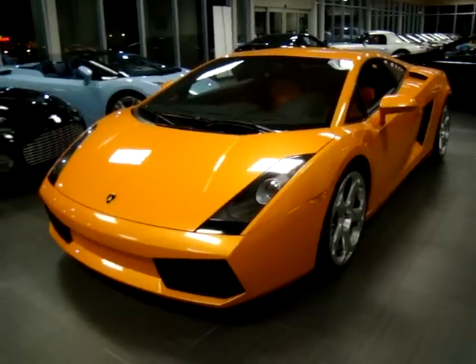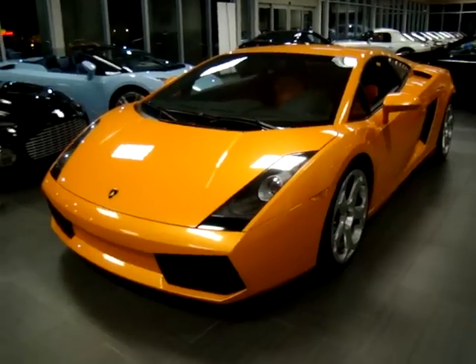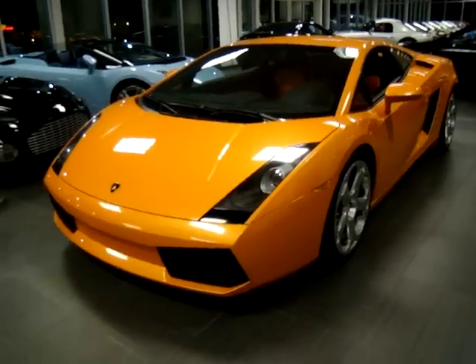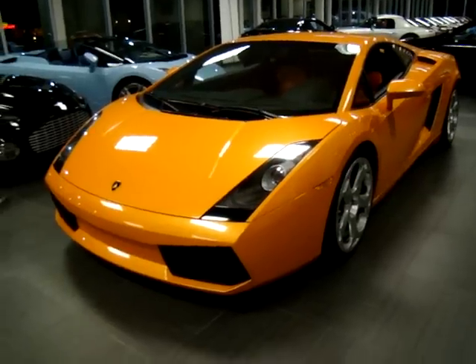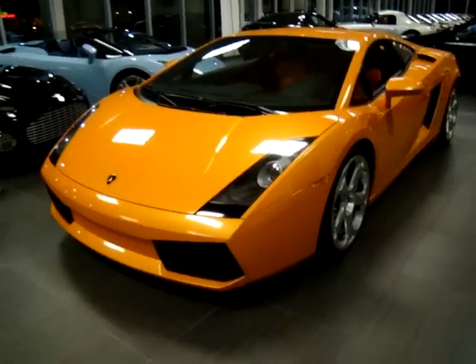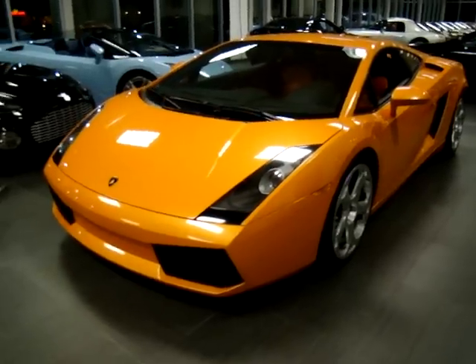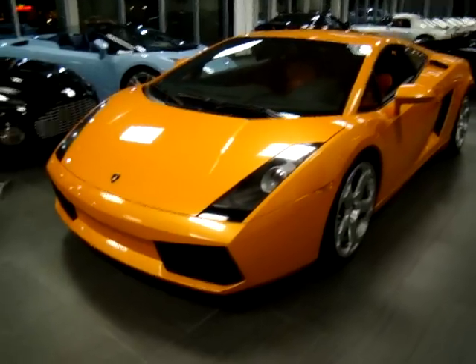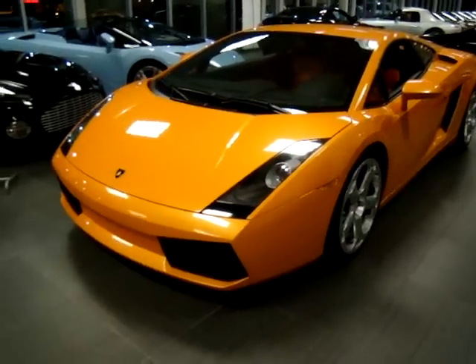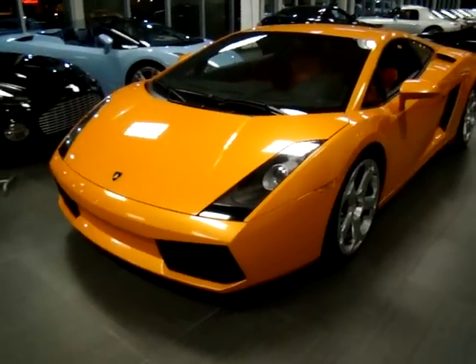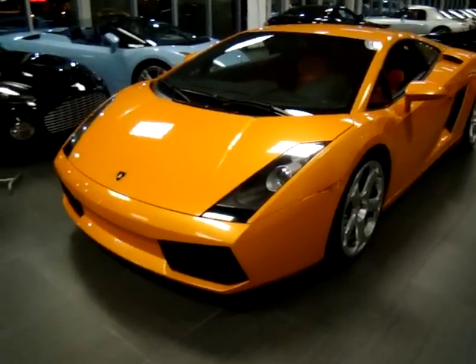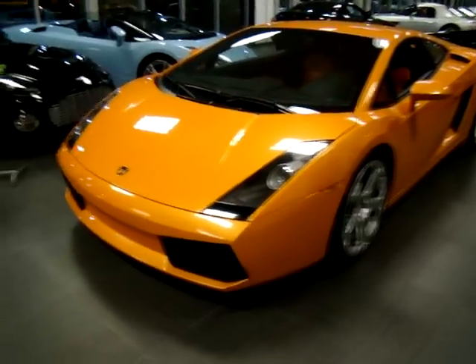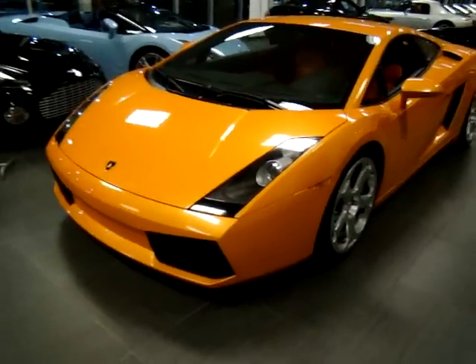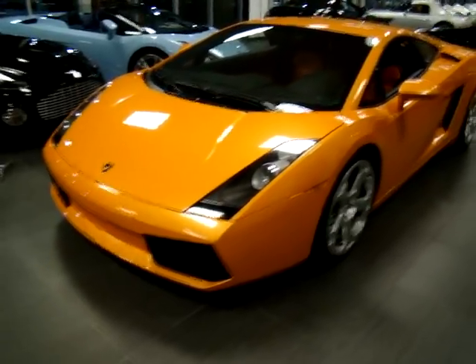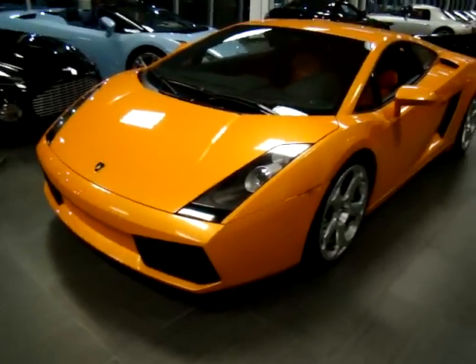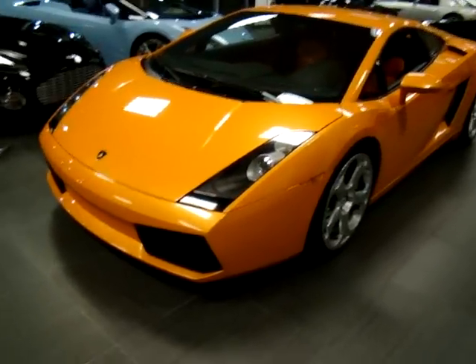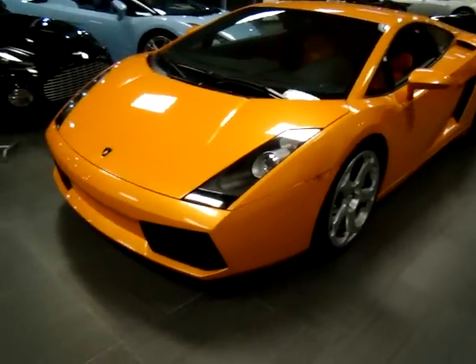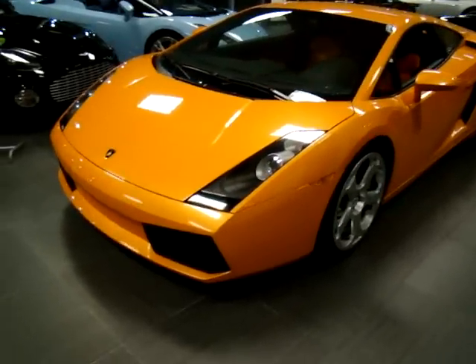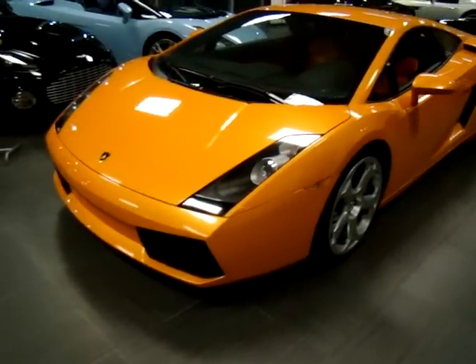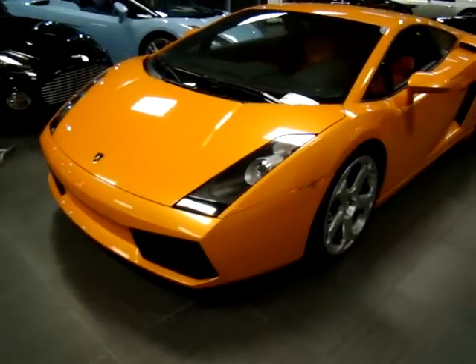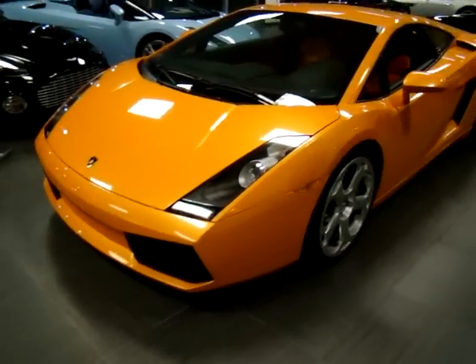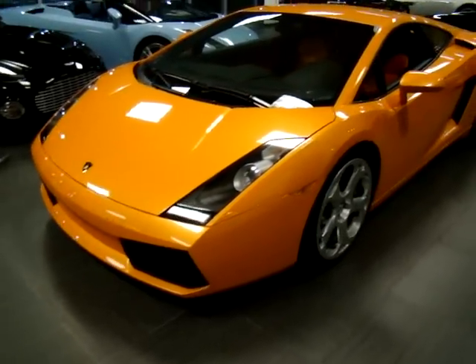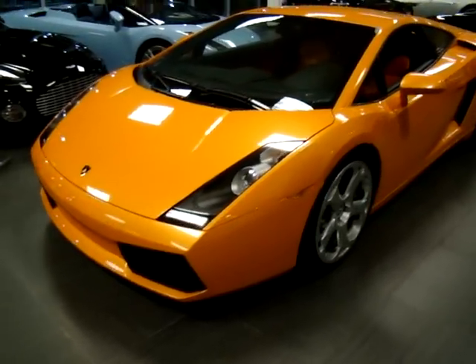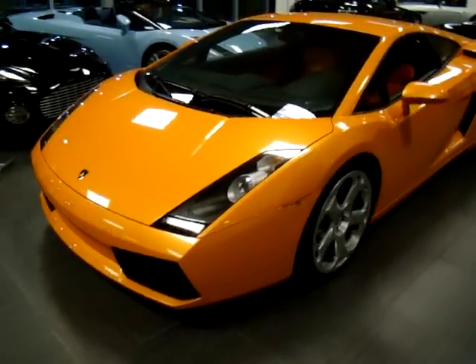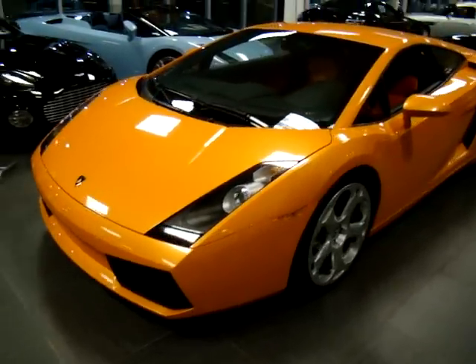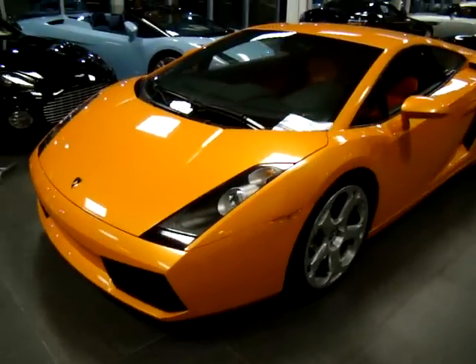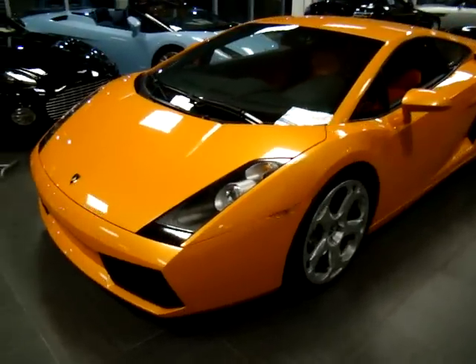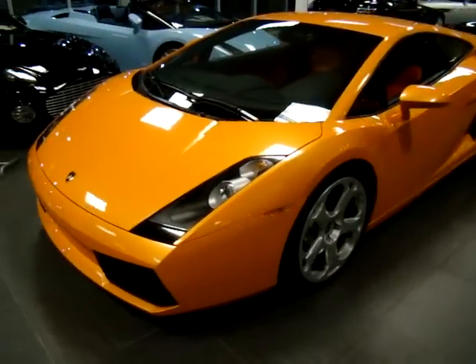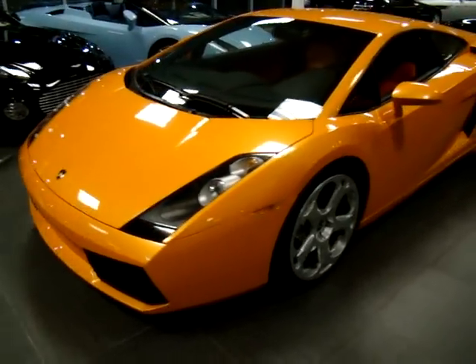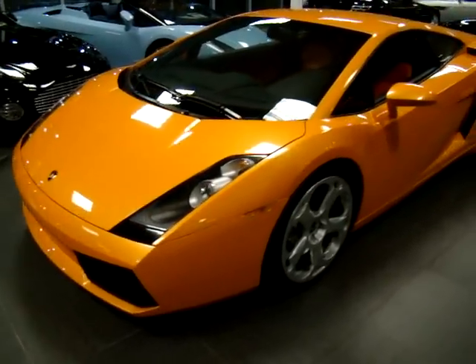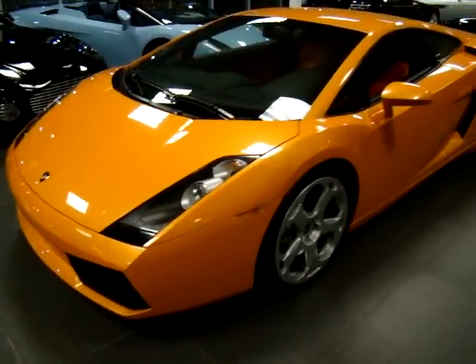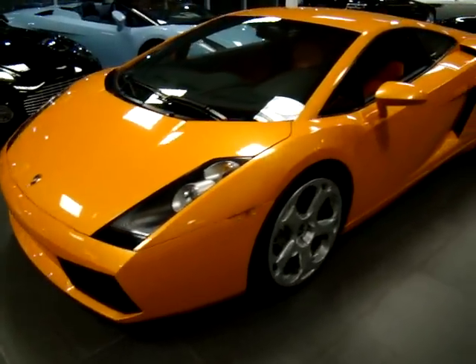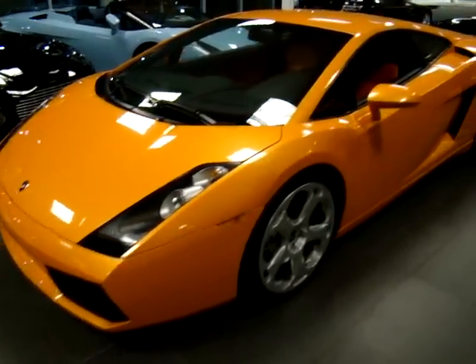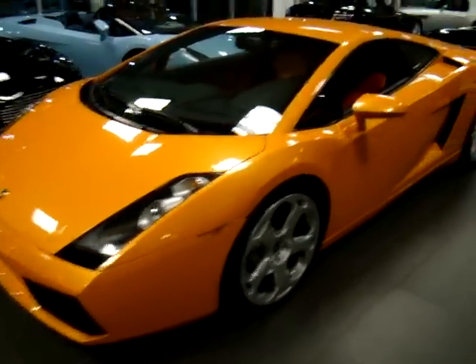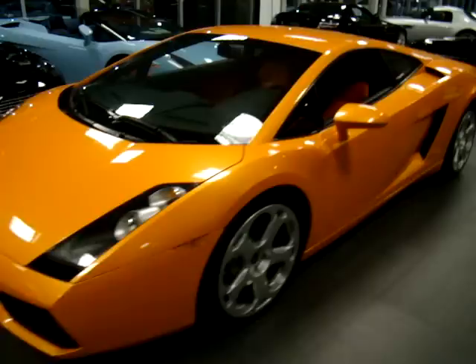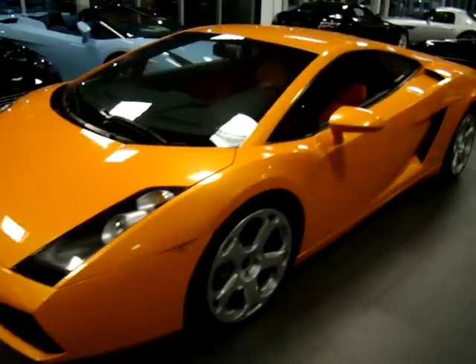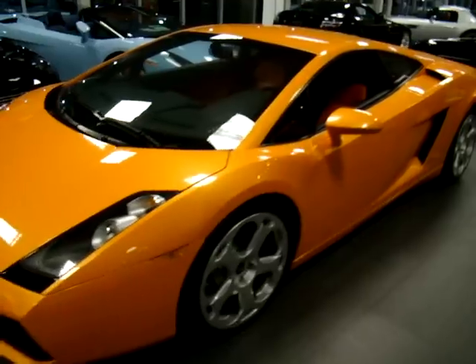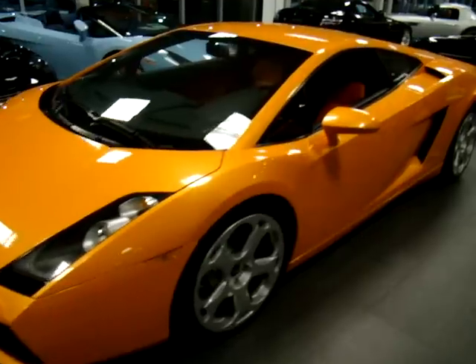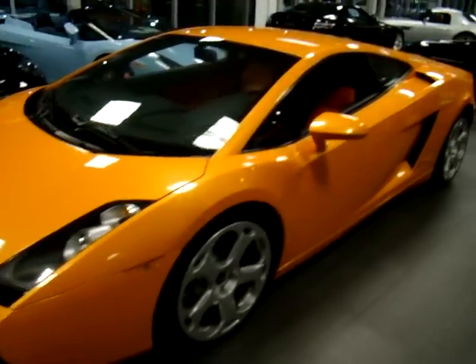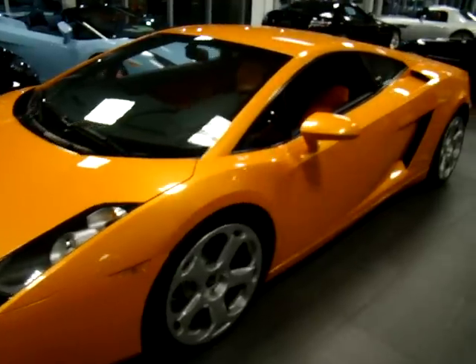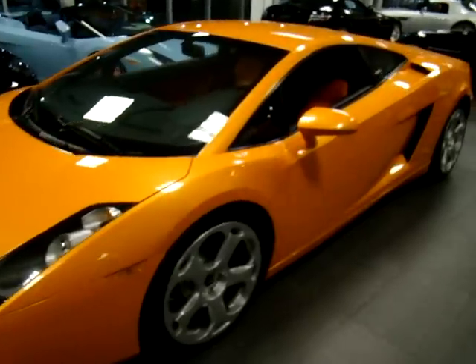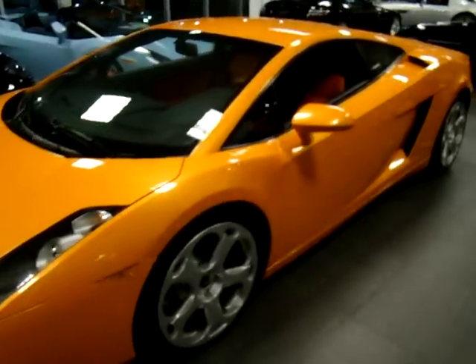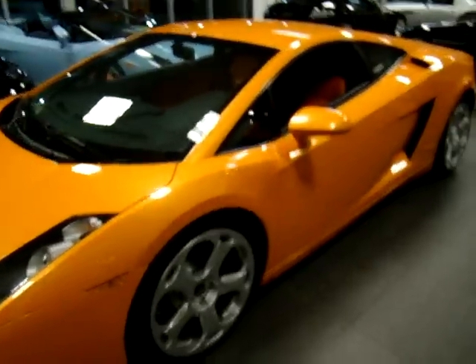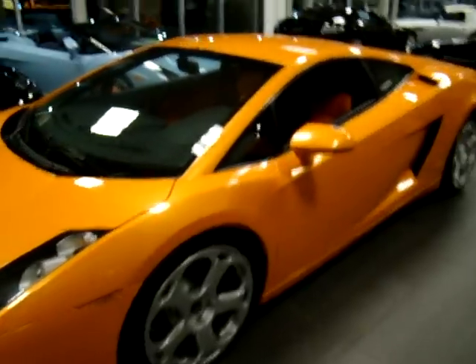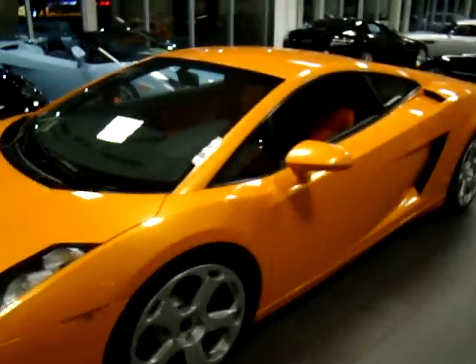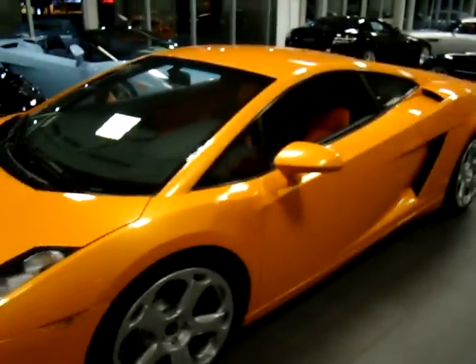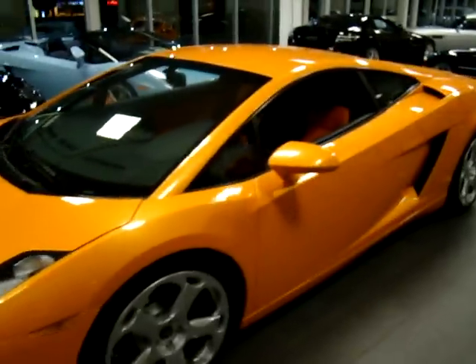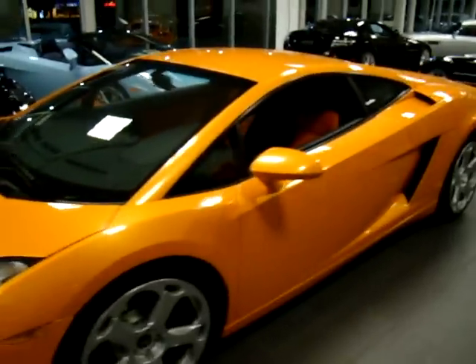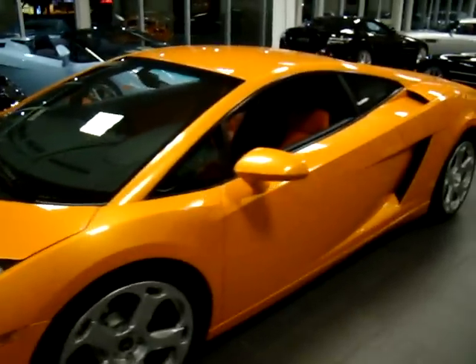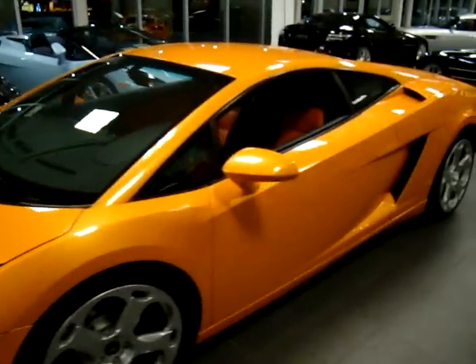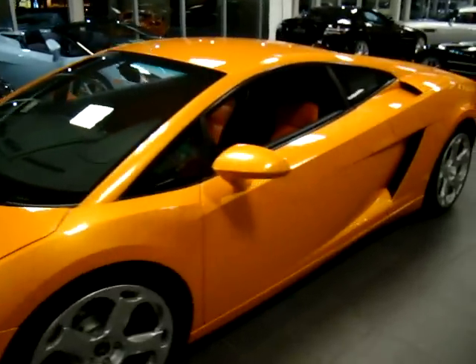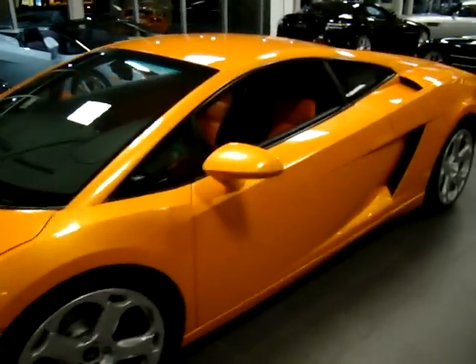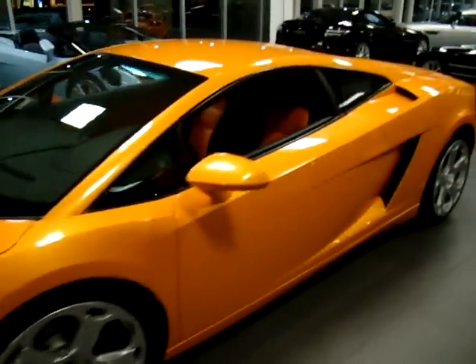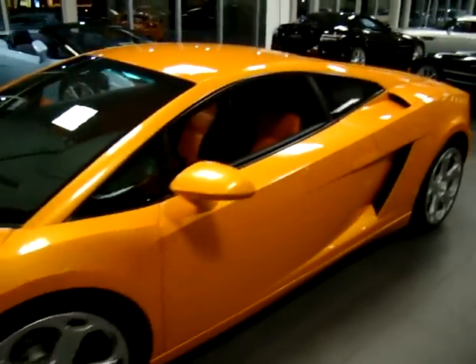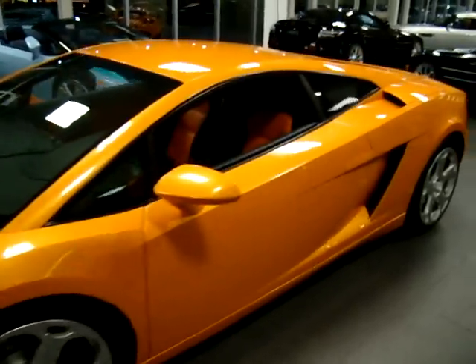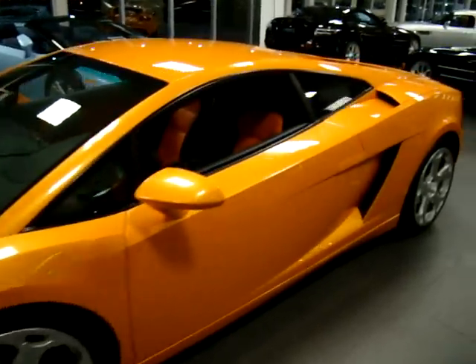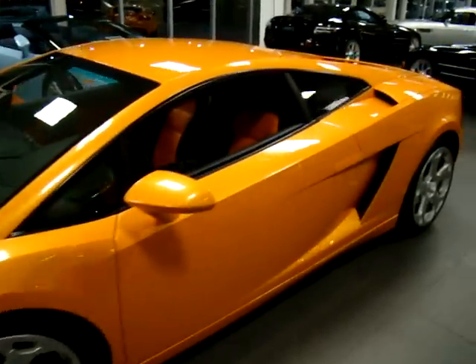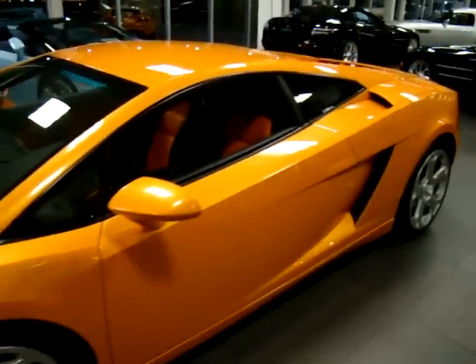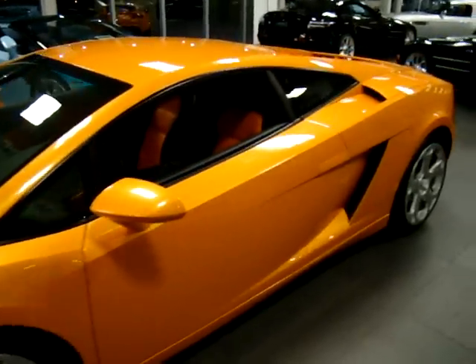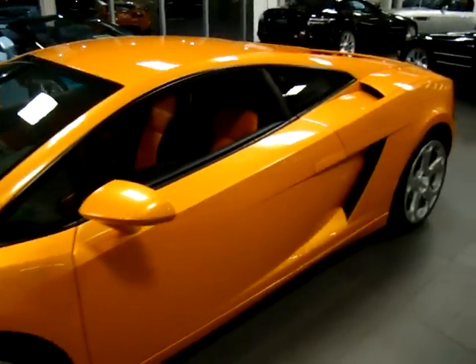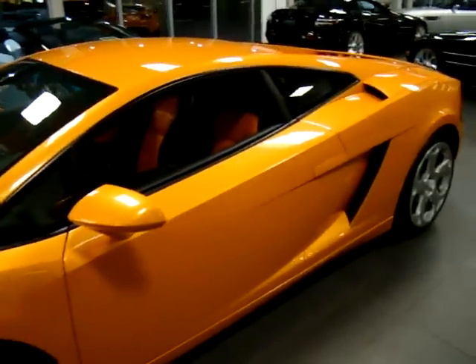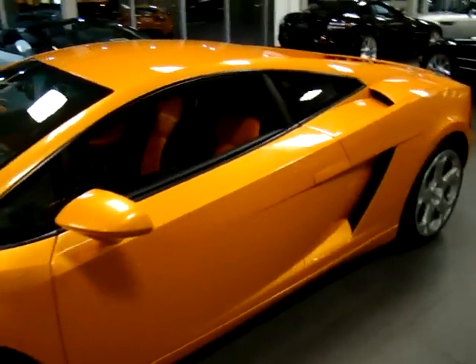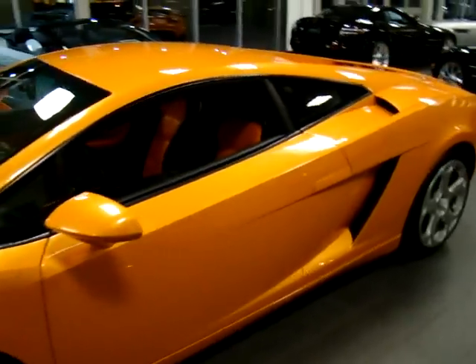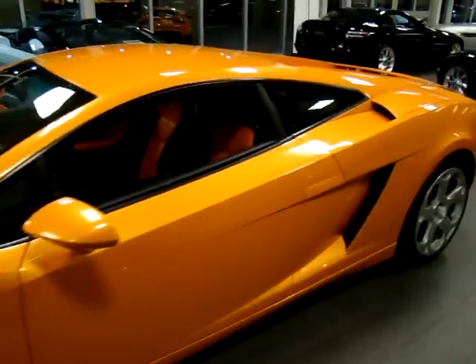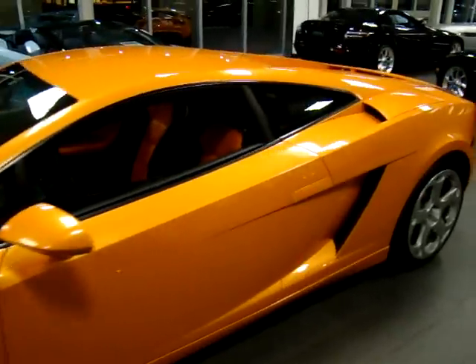Hi, welcome to Naples Motorsports. I'm Chris Pruitt. Today we're going to be looking at a 2004 Lamborghini Gallardo Coupe.